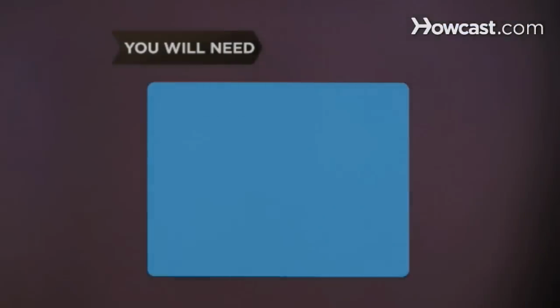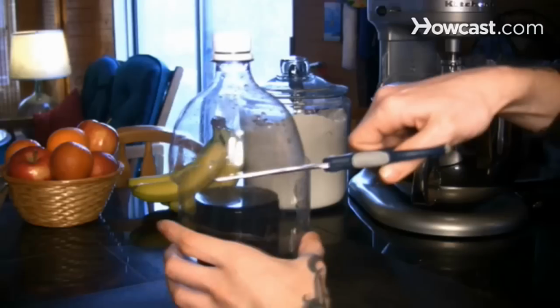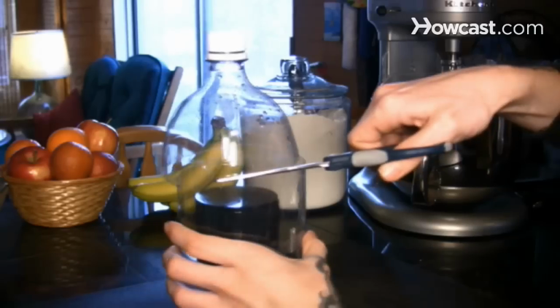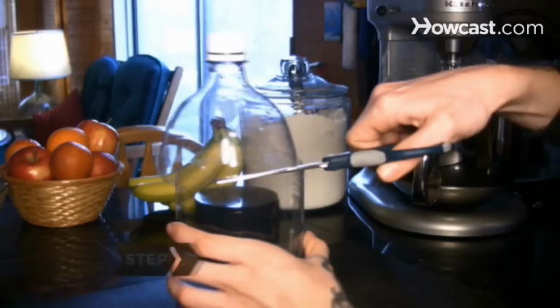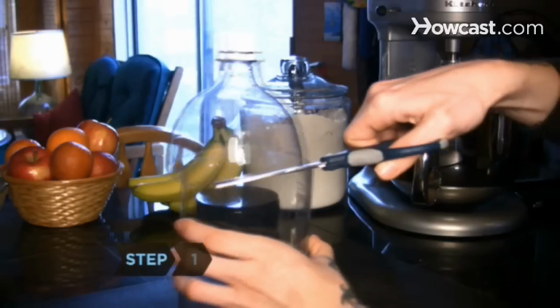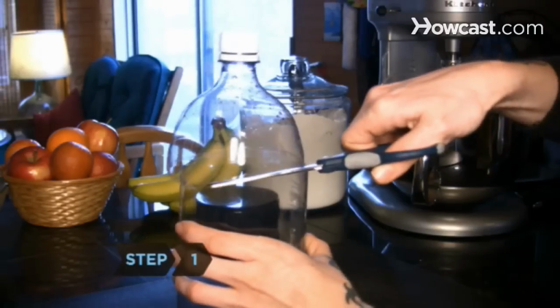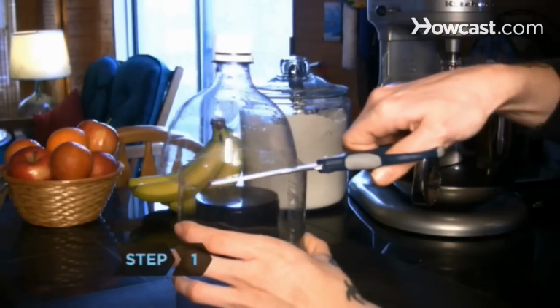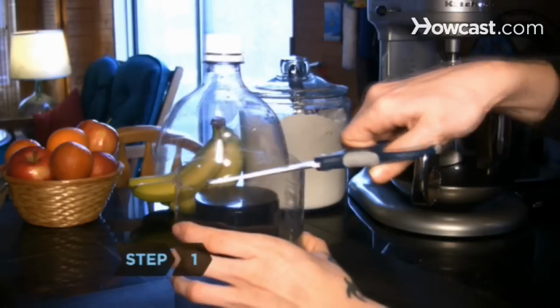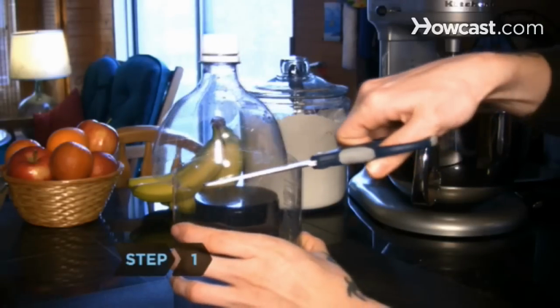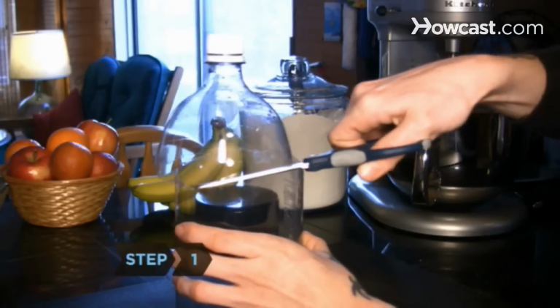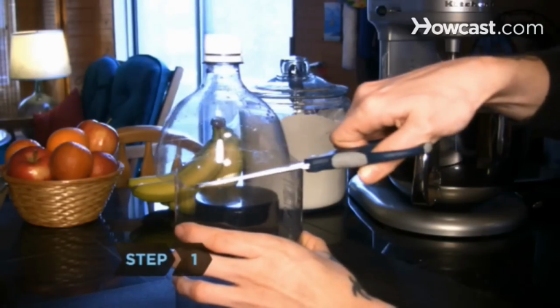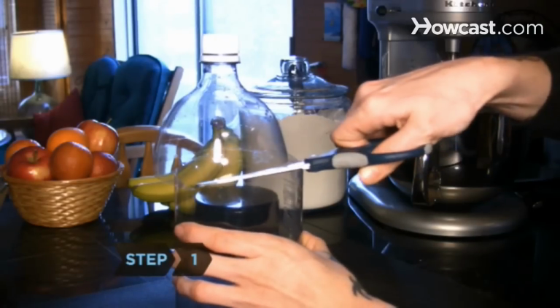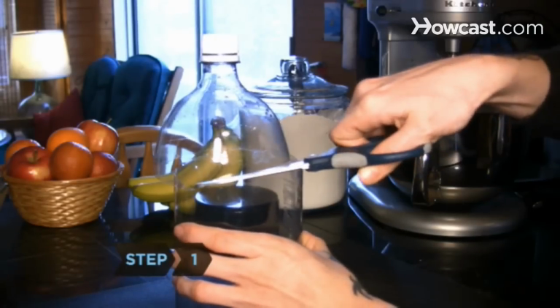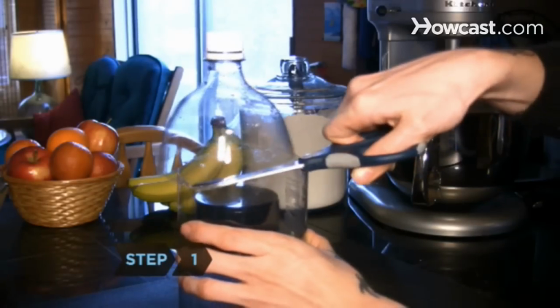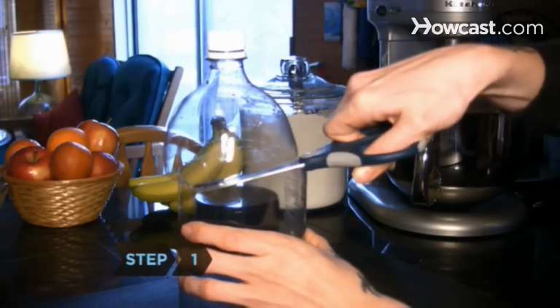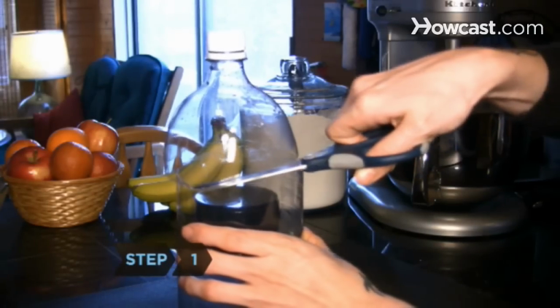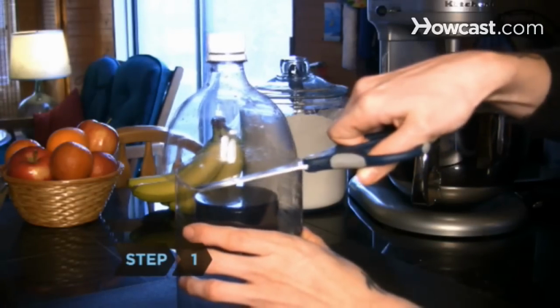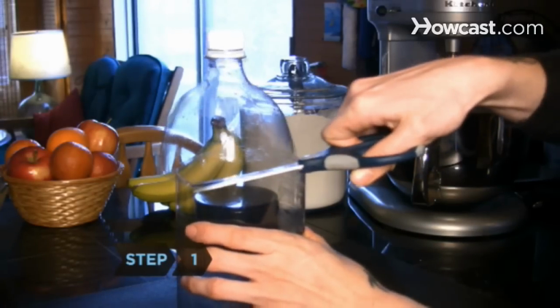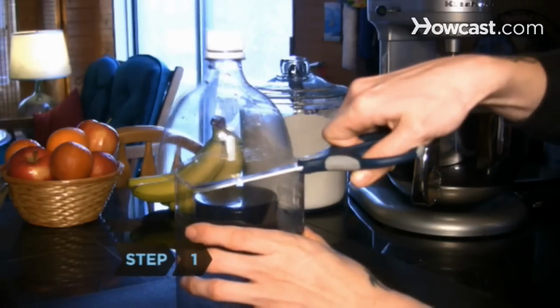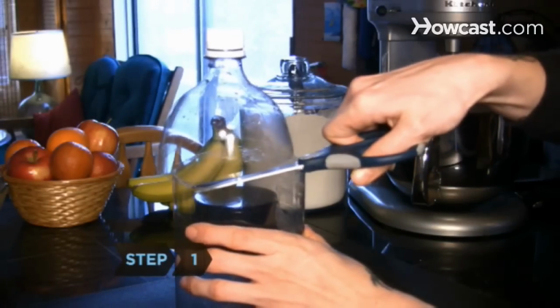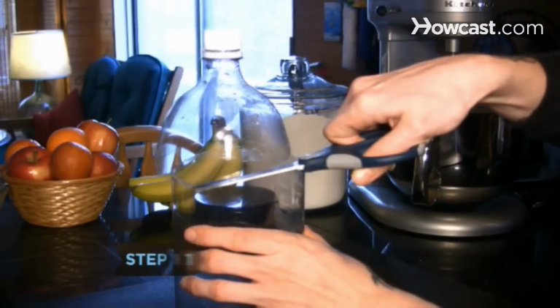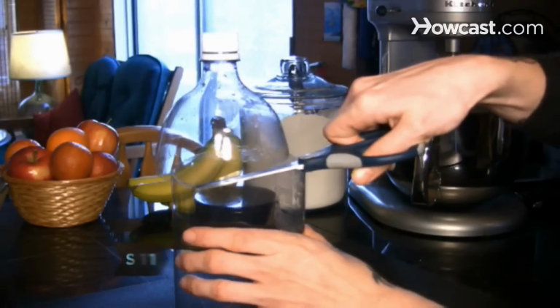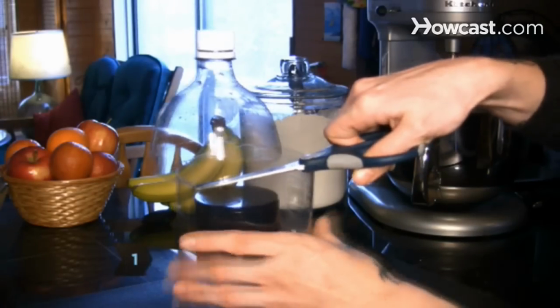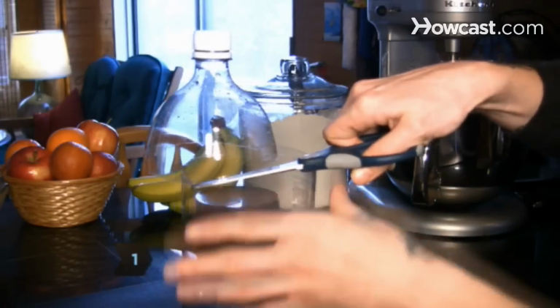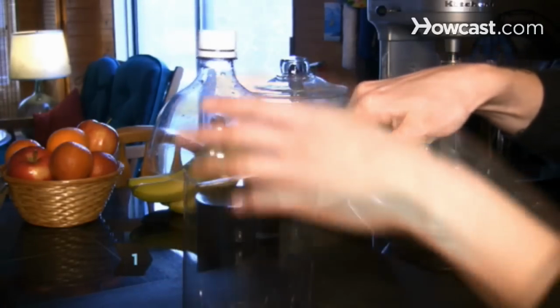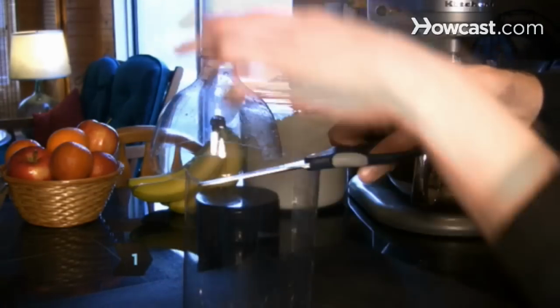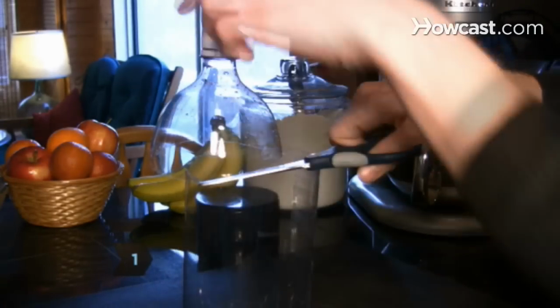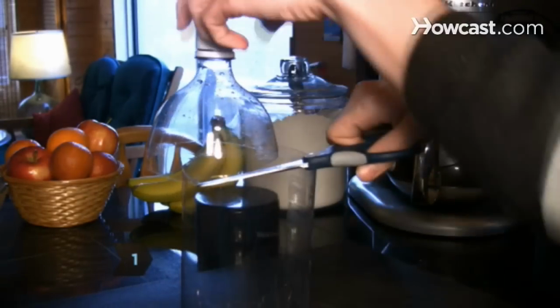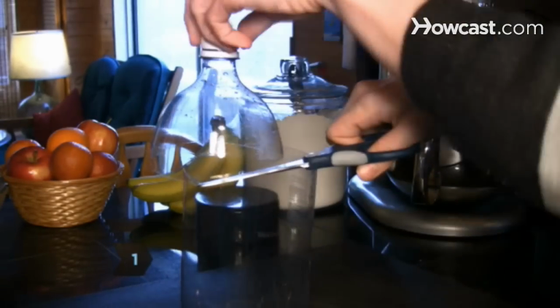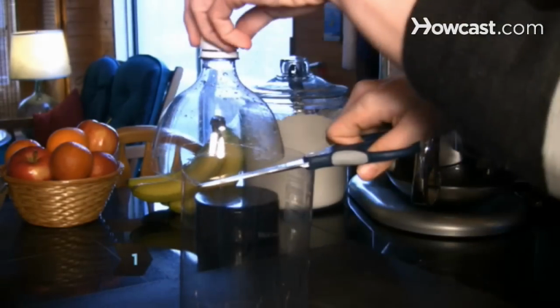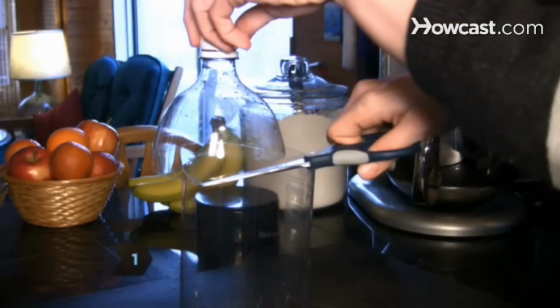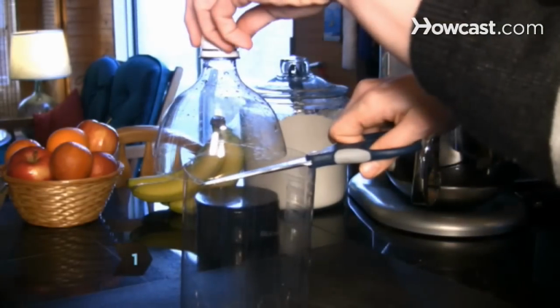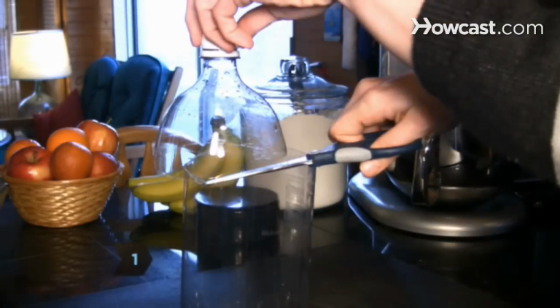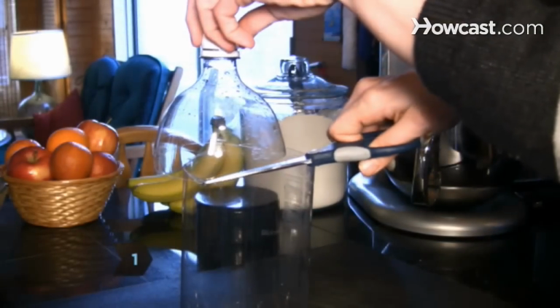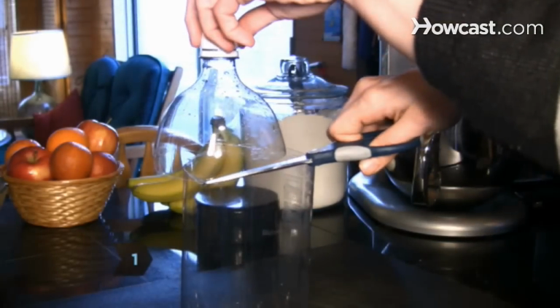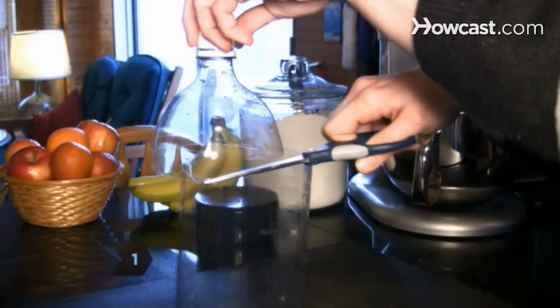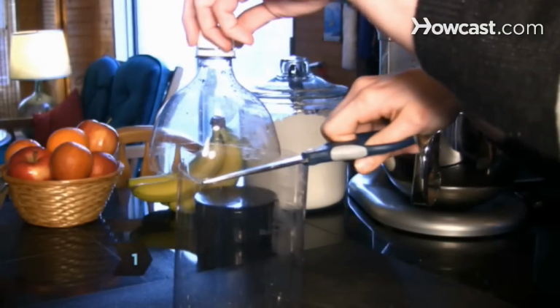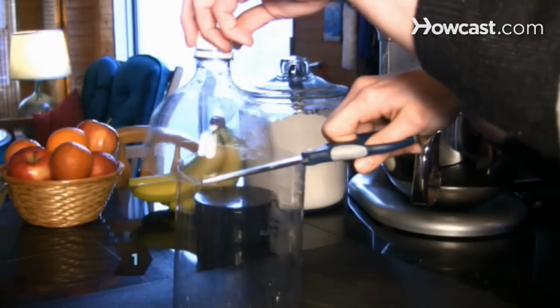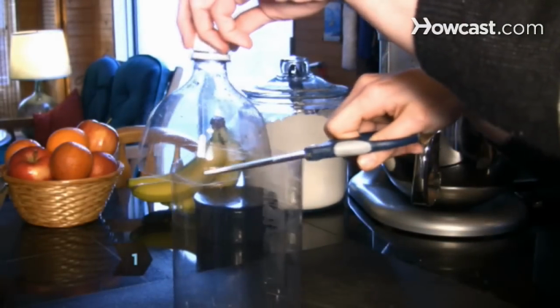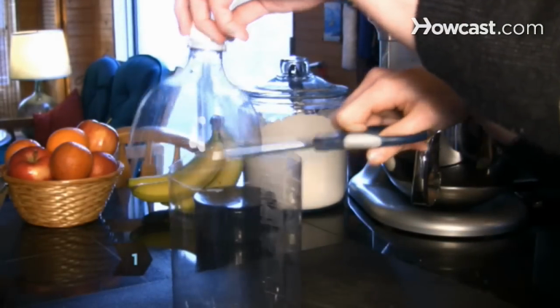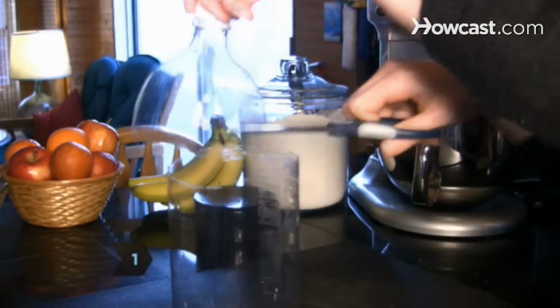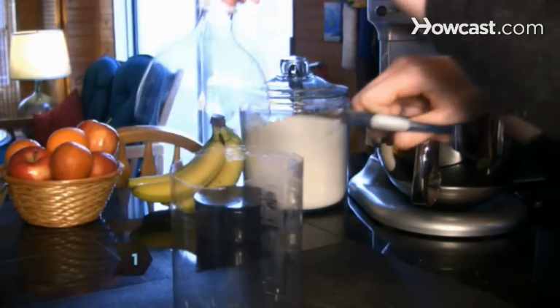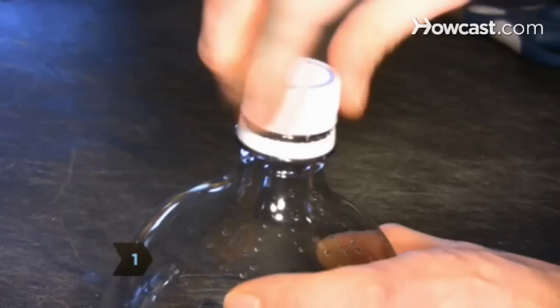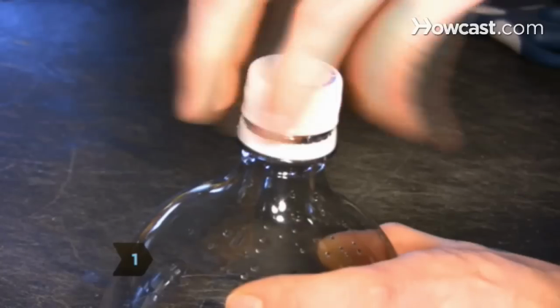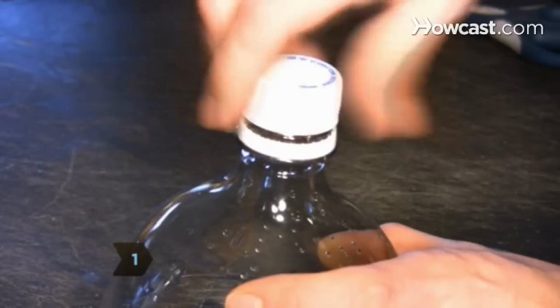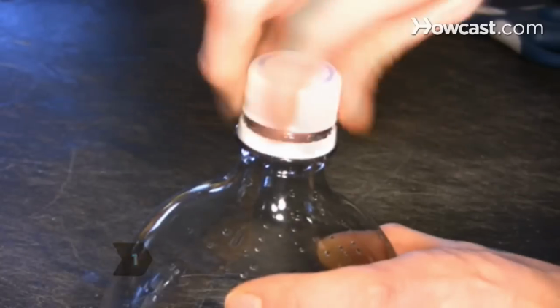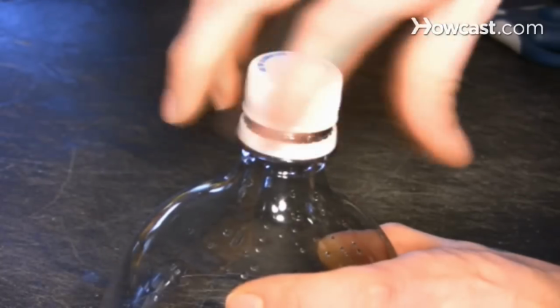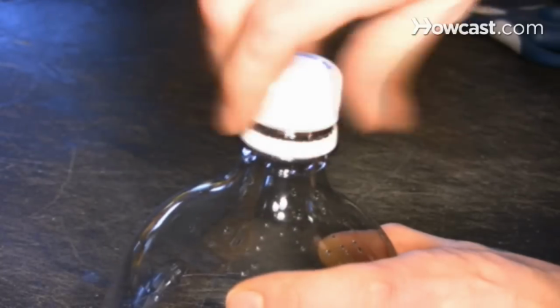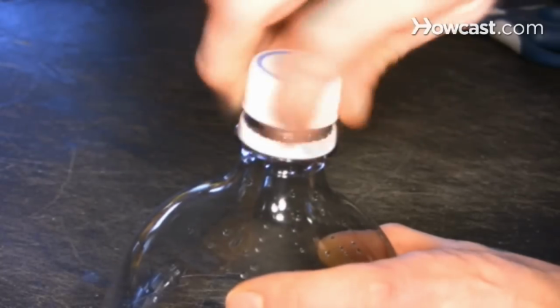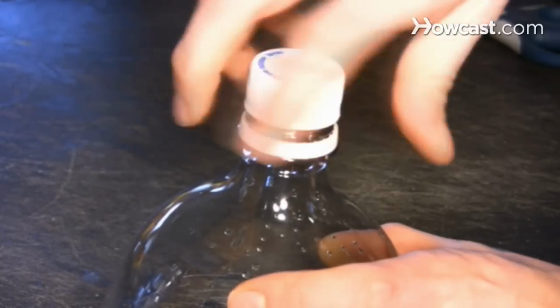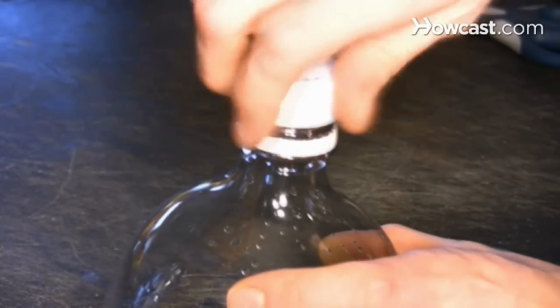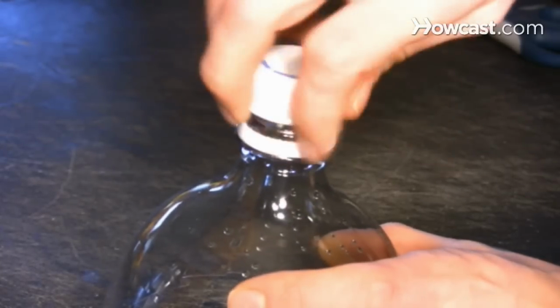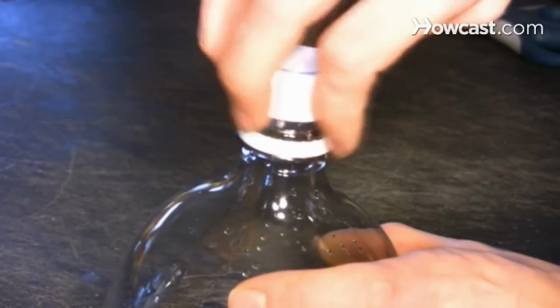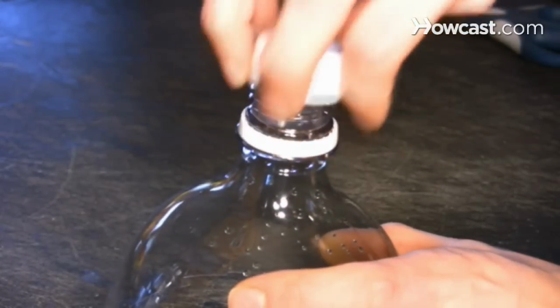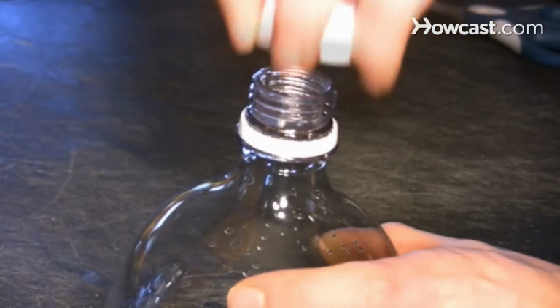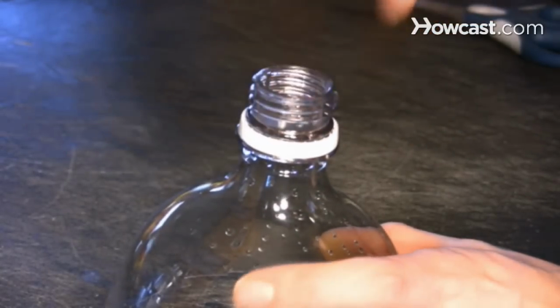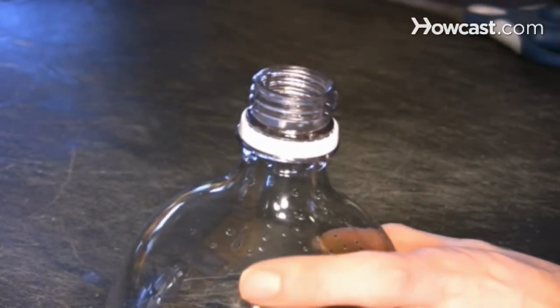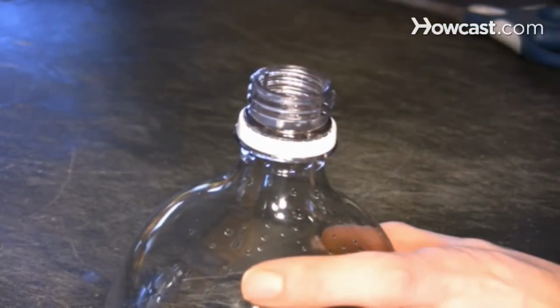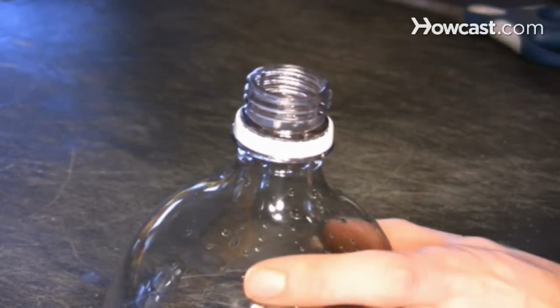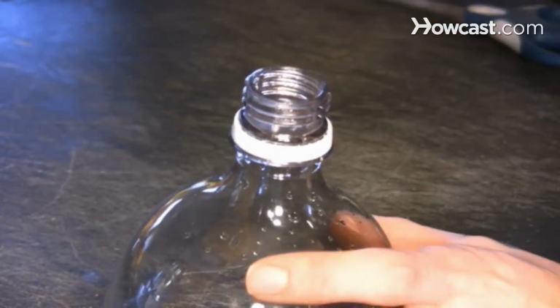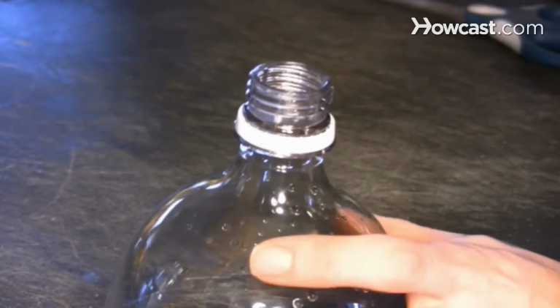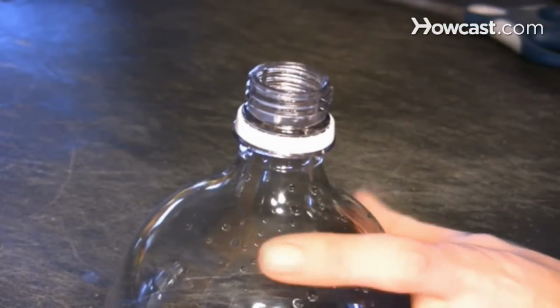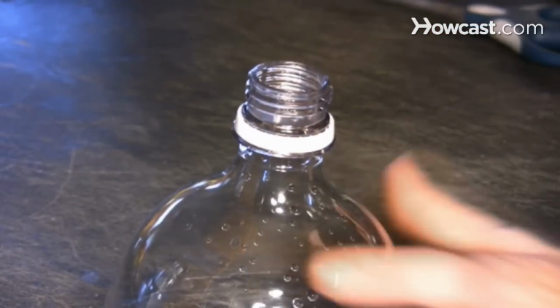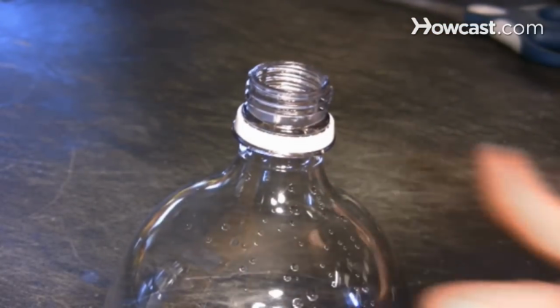Step 1. Cut off the top of the bottle just below the break in the bottle's shoulder. Discard the cap and set the top part aside.